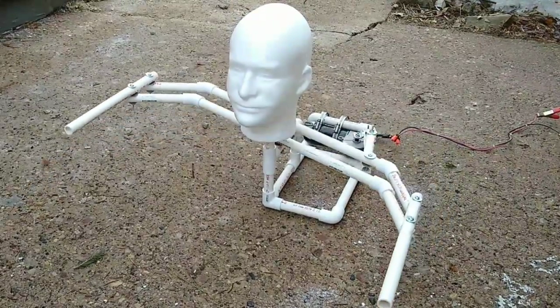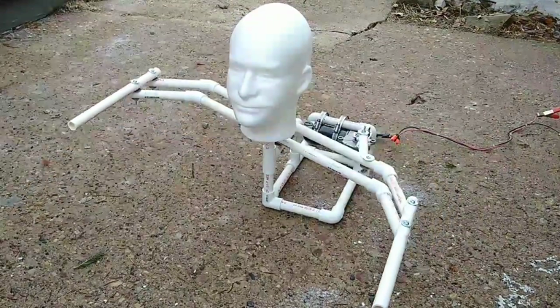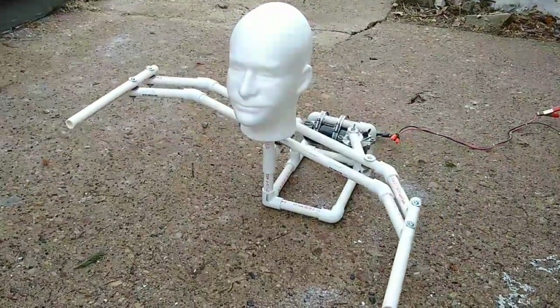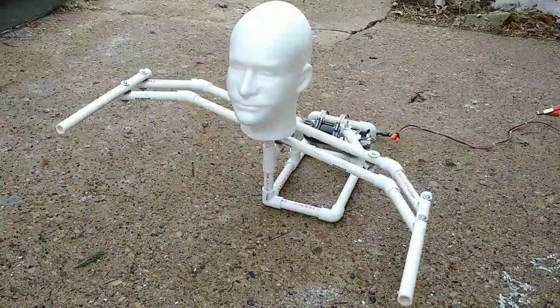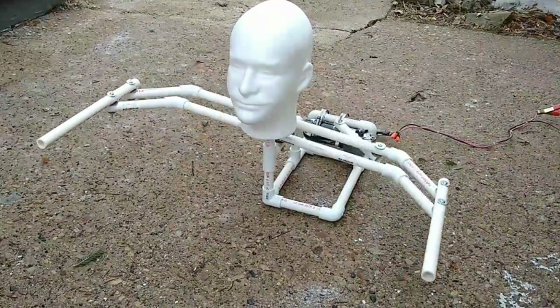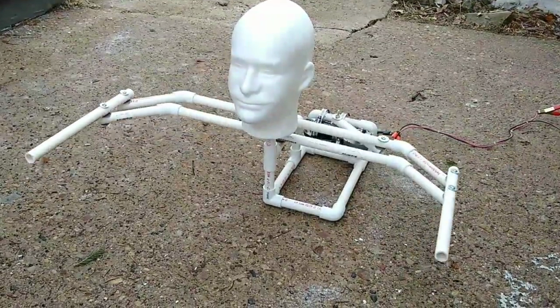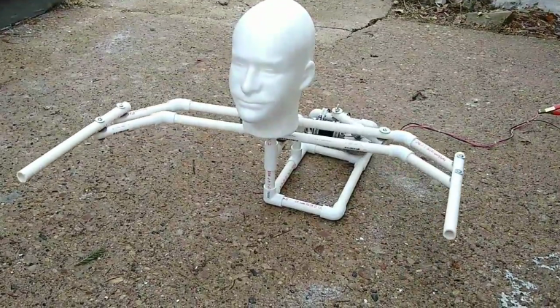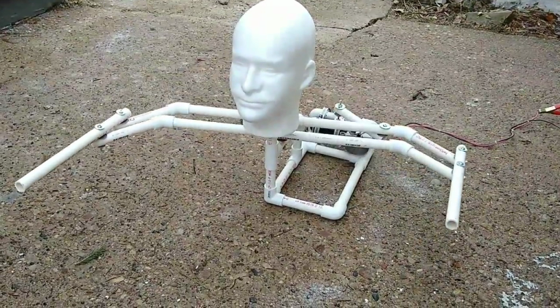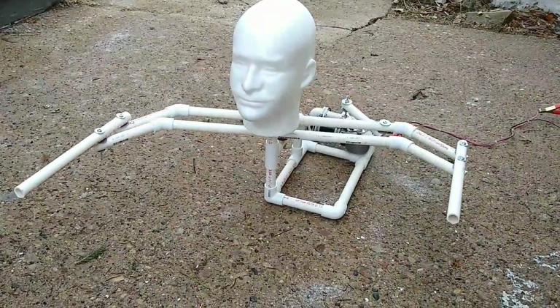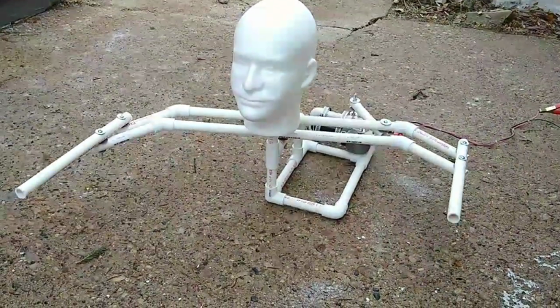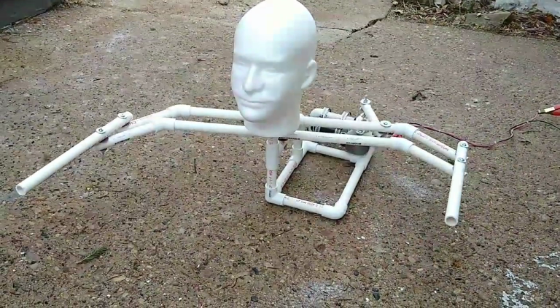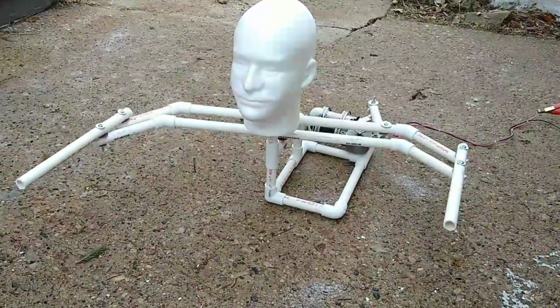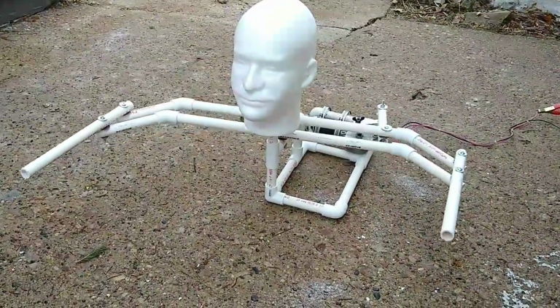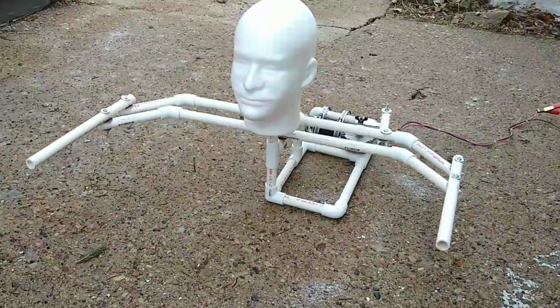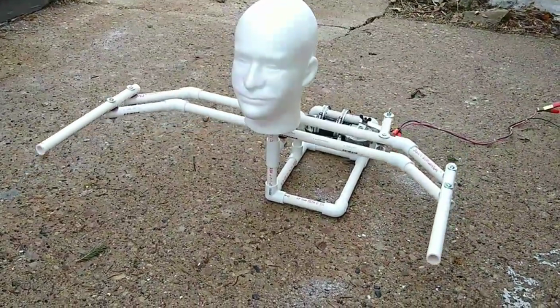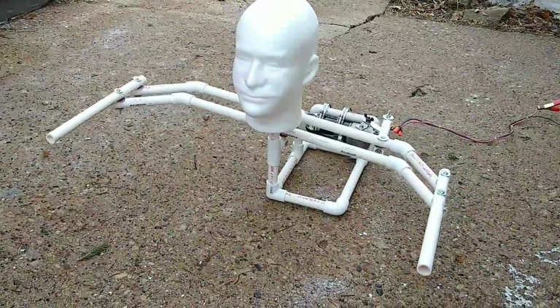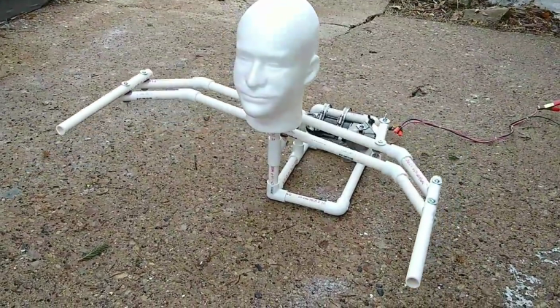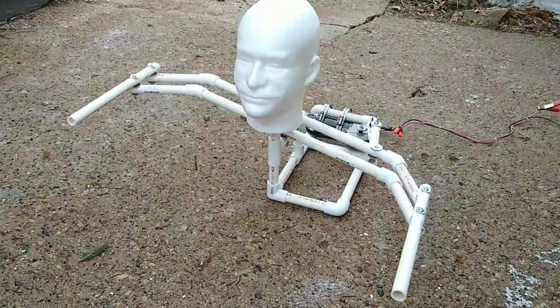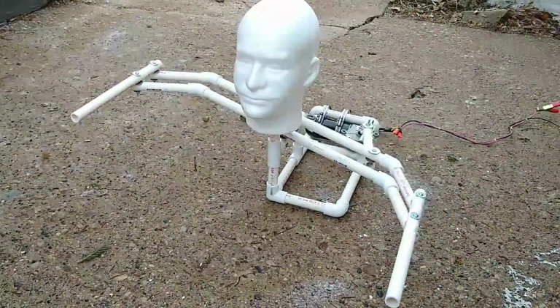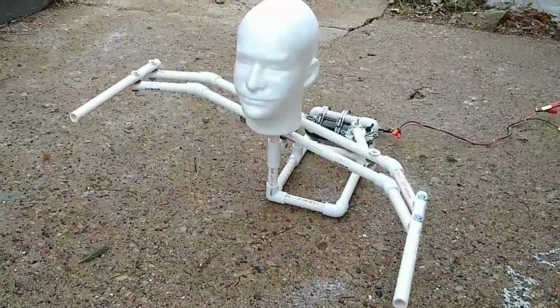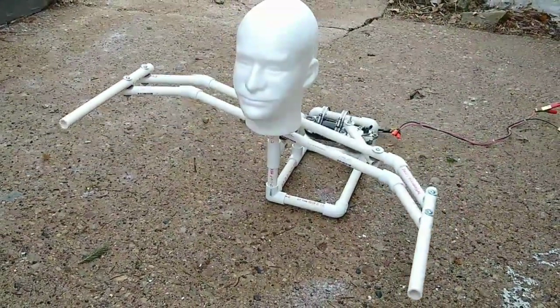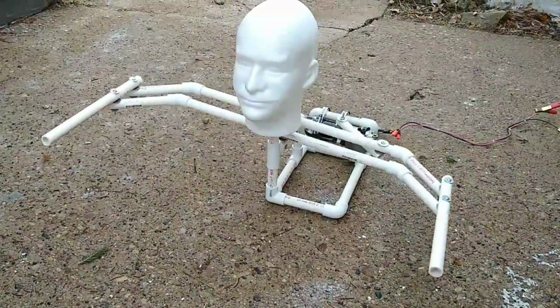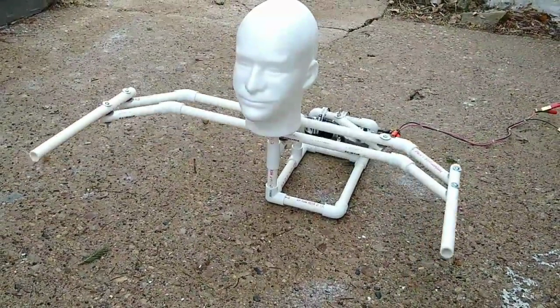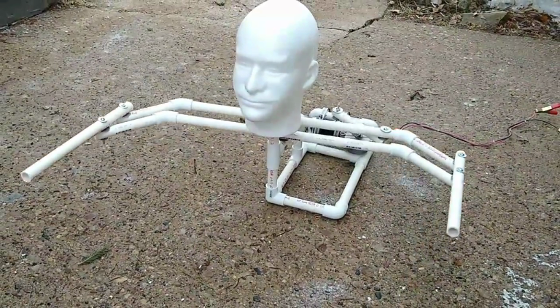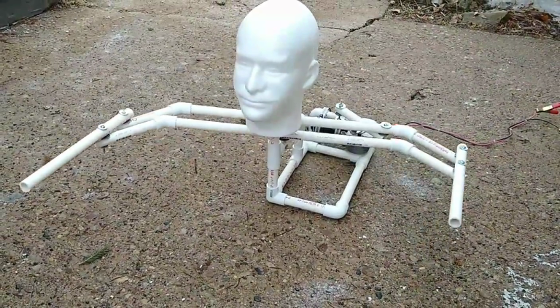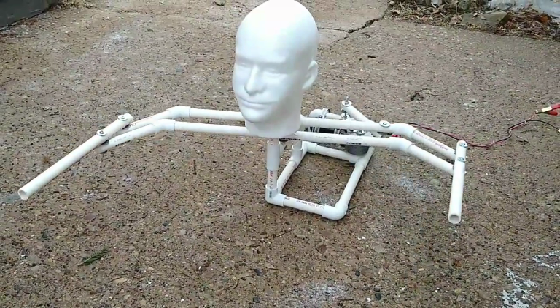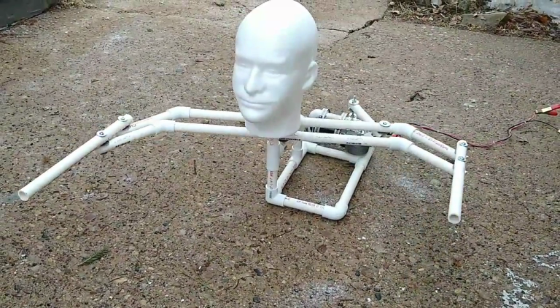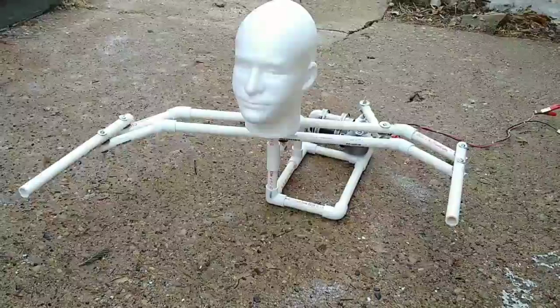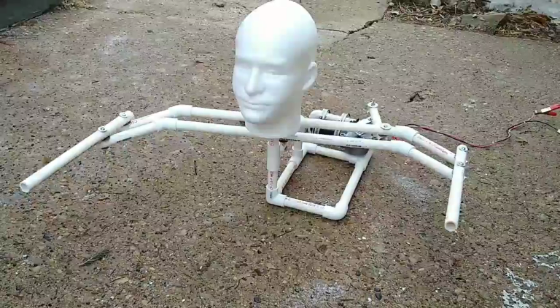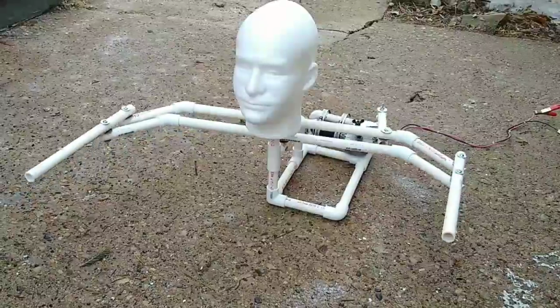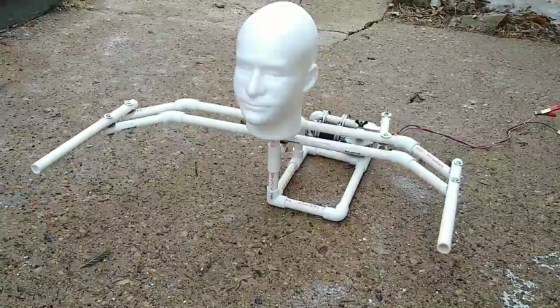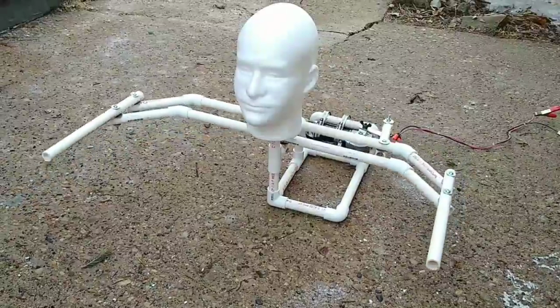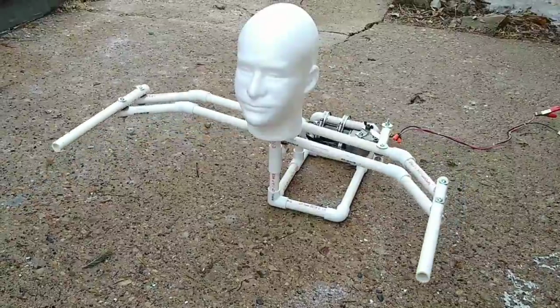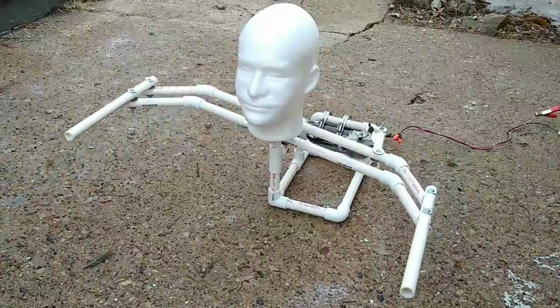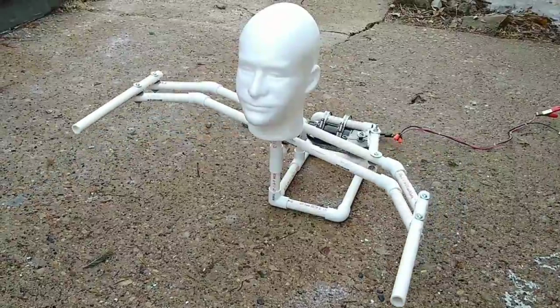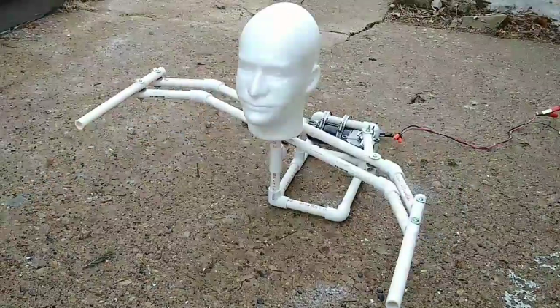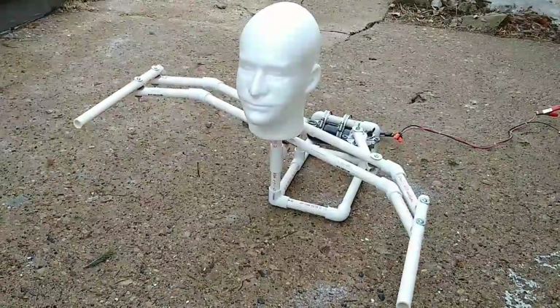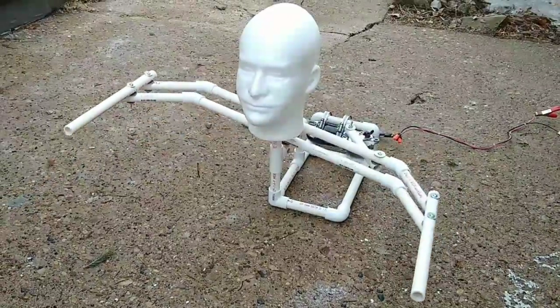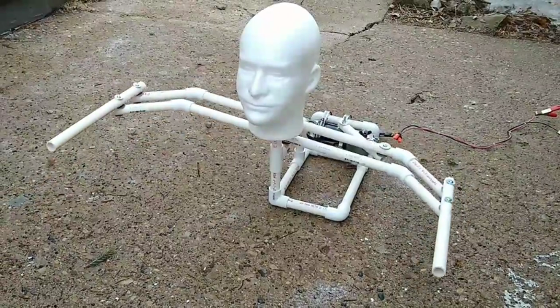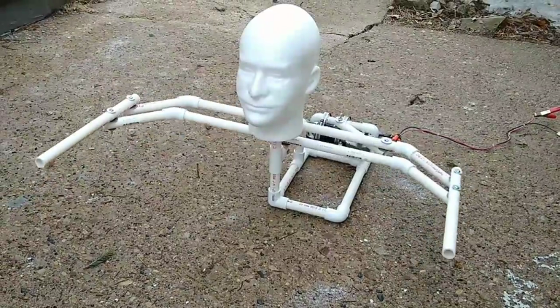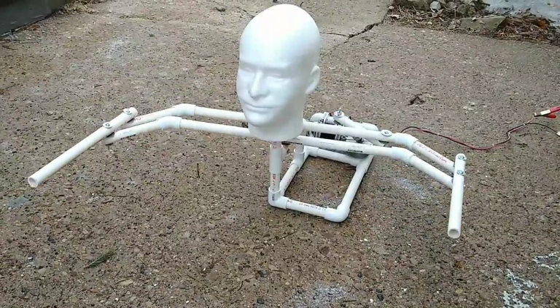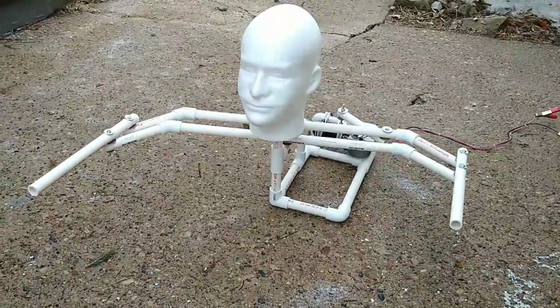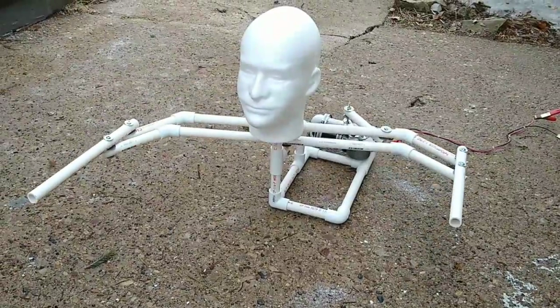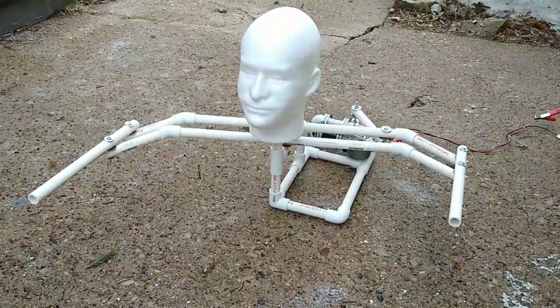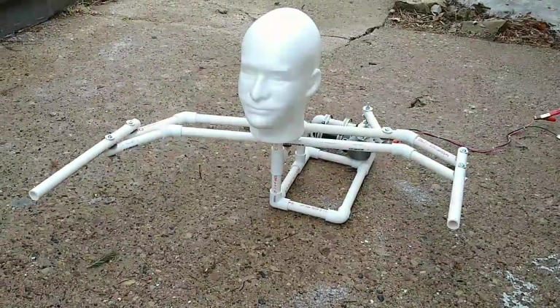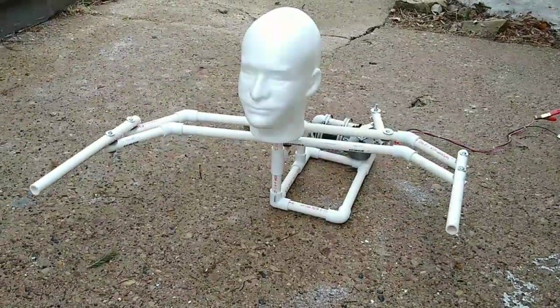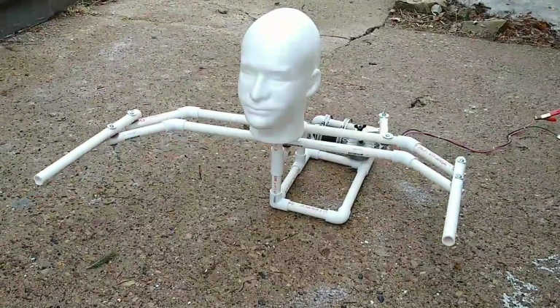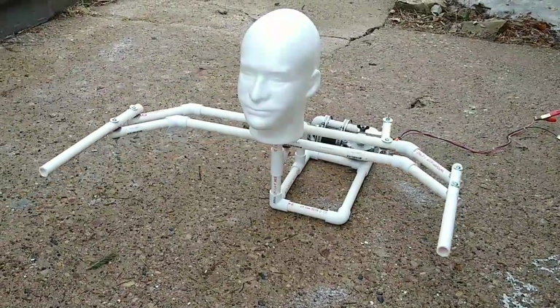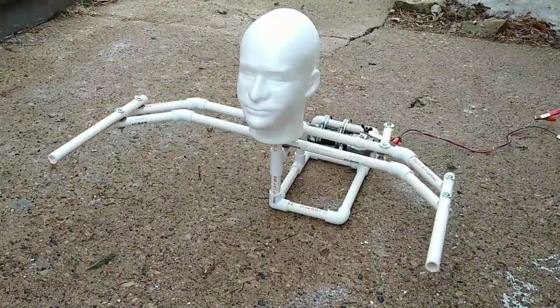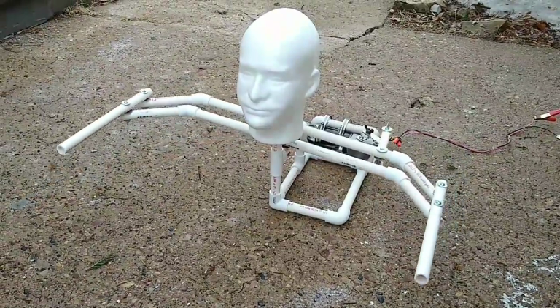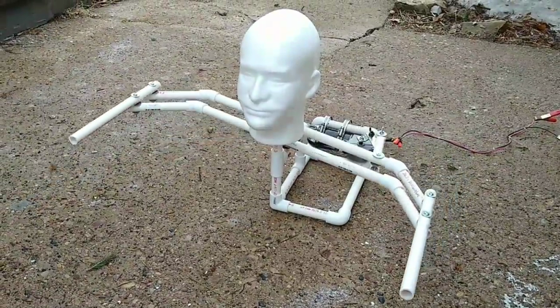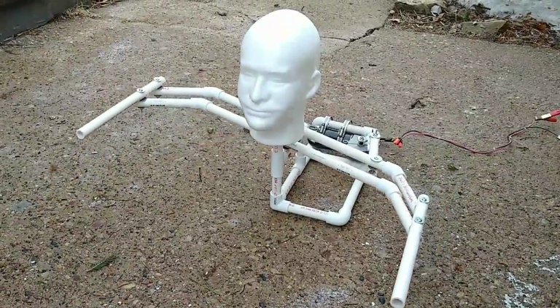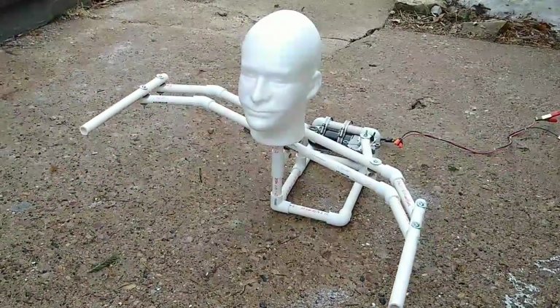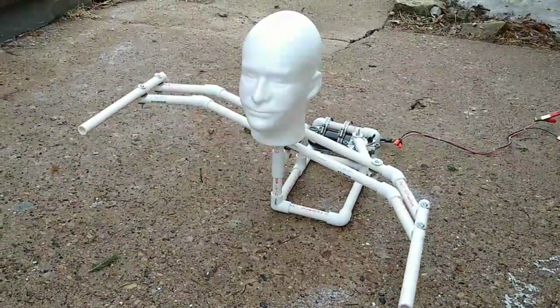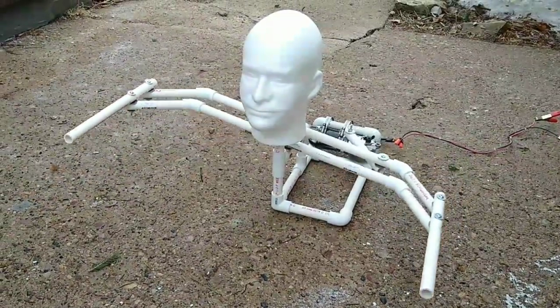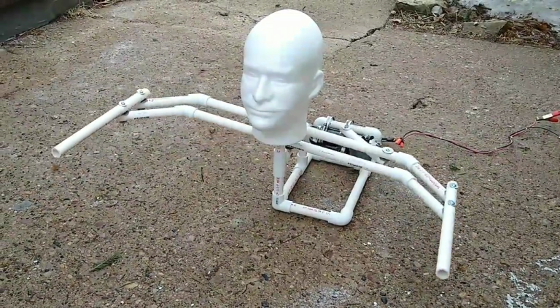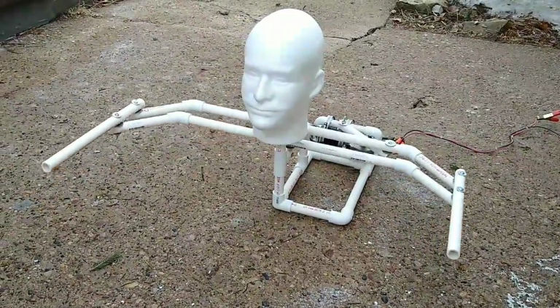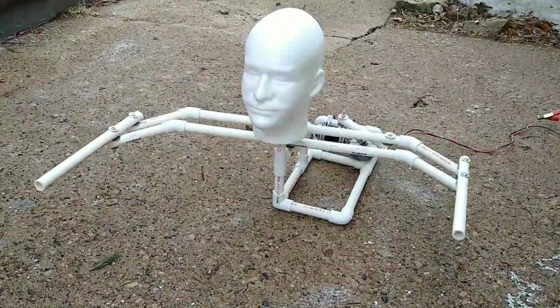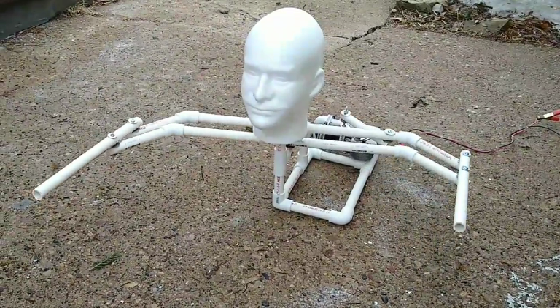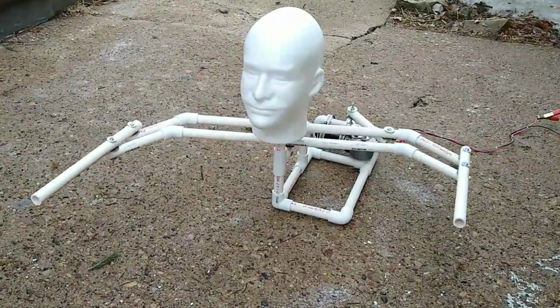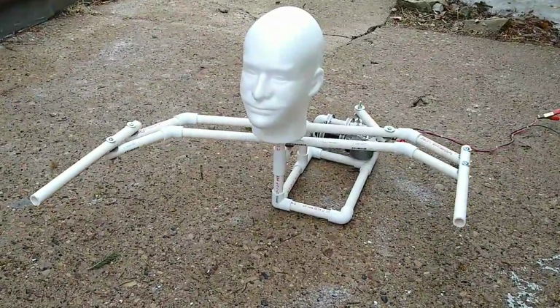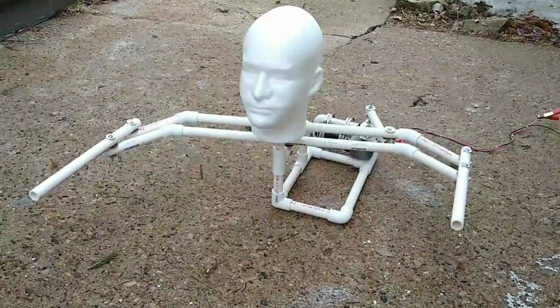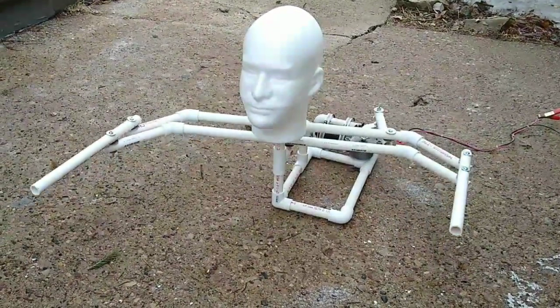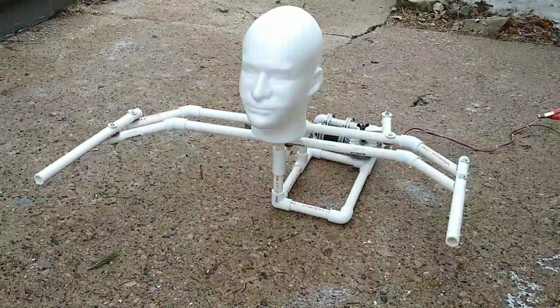I'll get some hands on it and a different, scarier looking skull. I think this will be good for the yard this year.